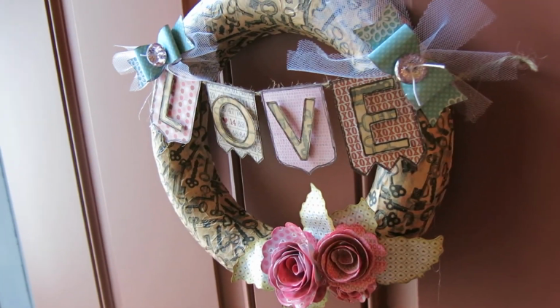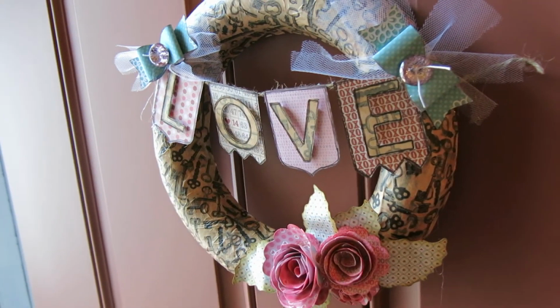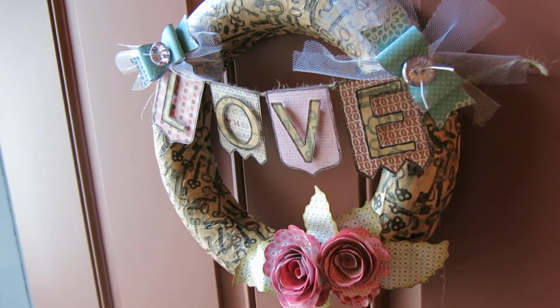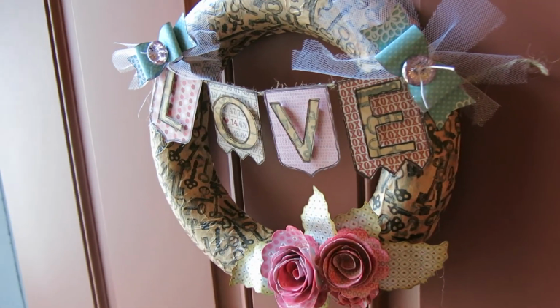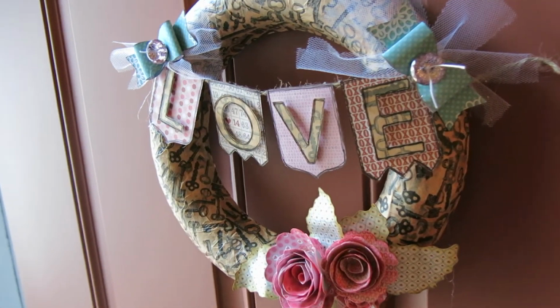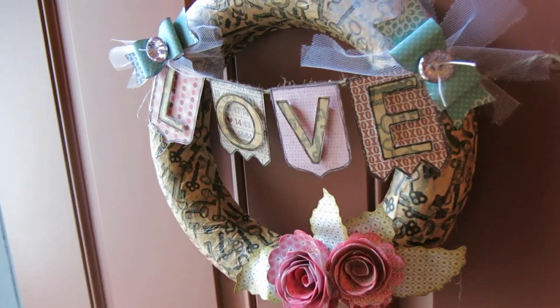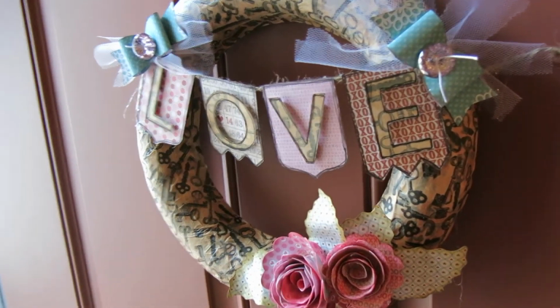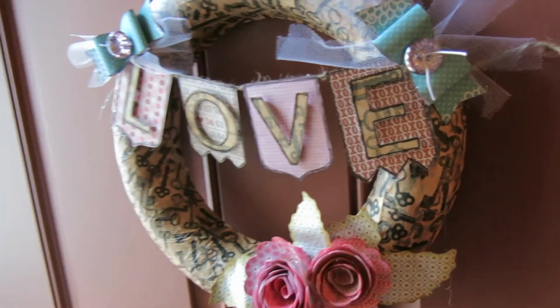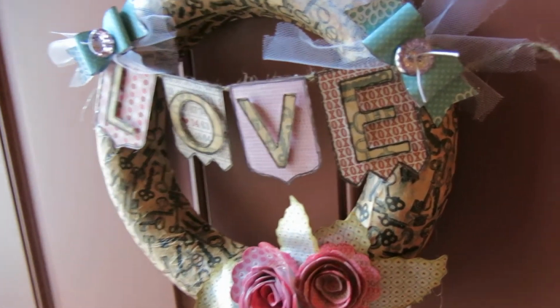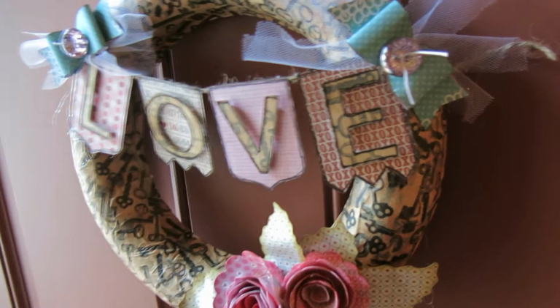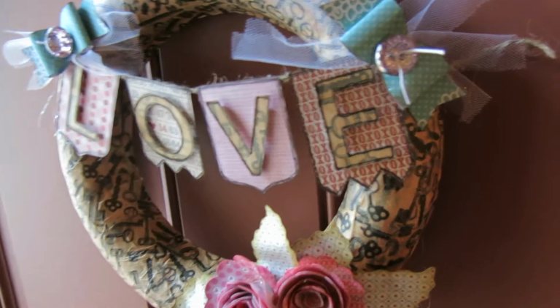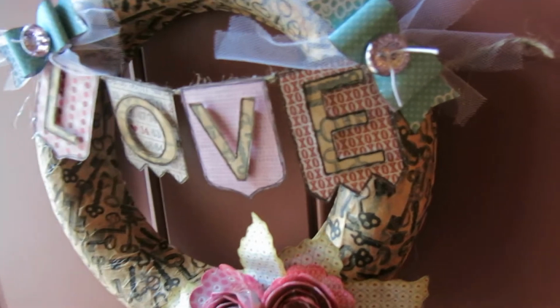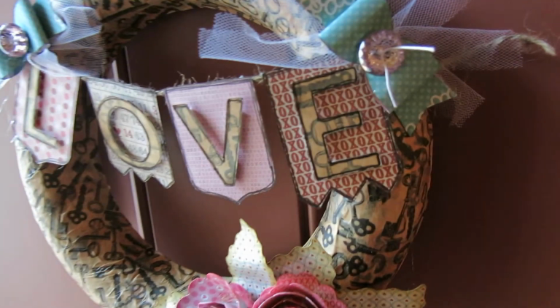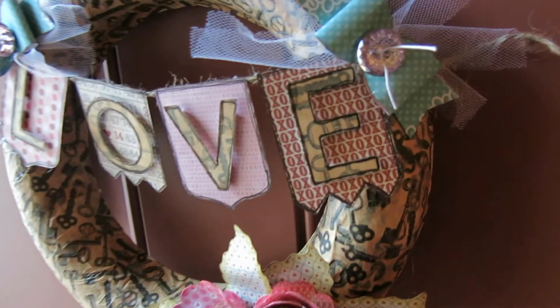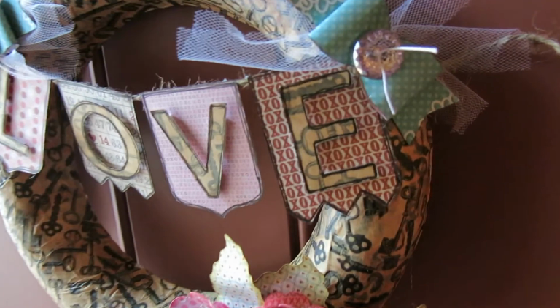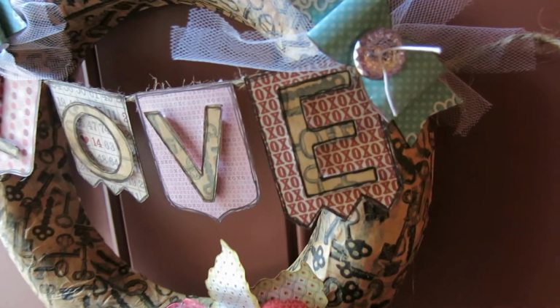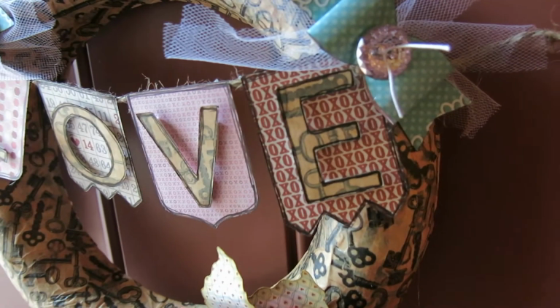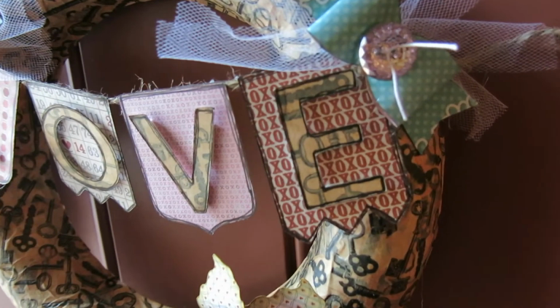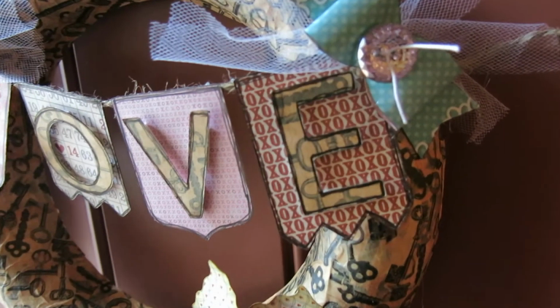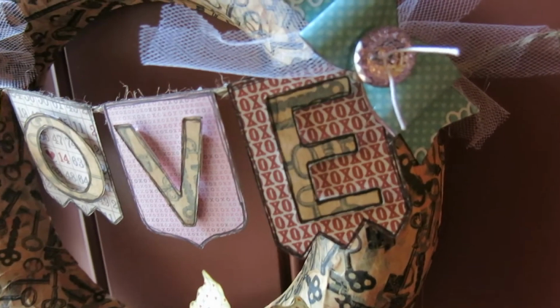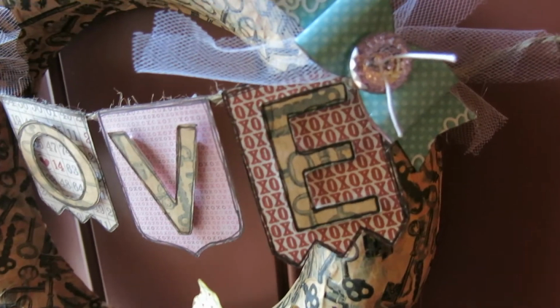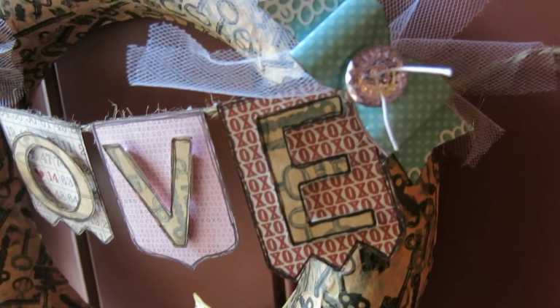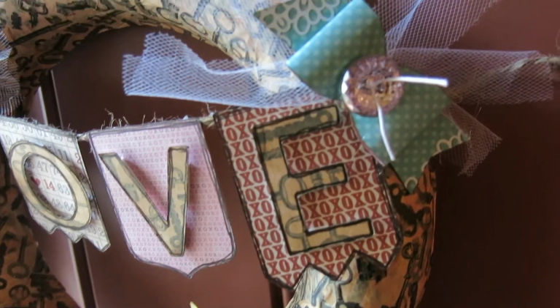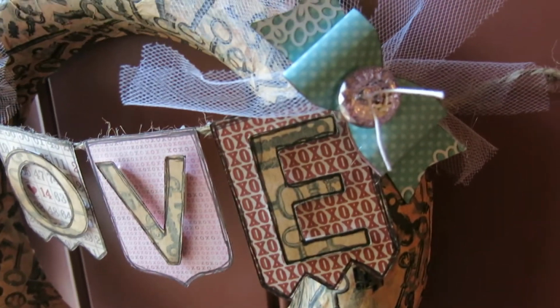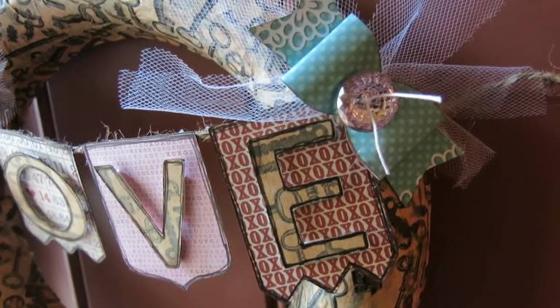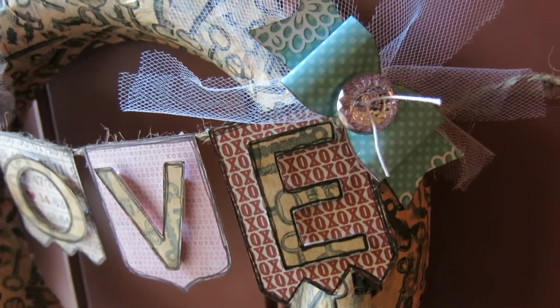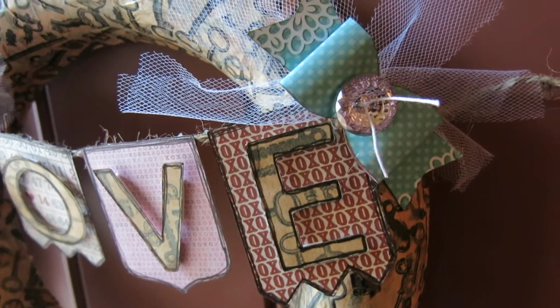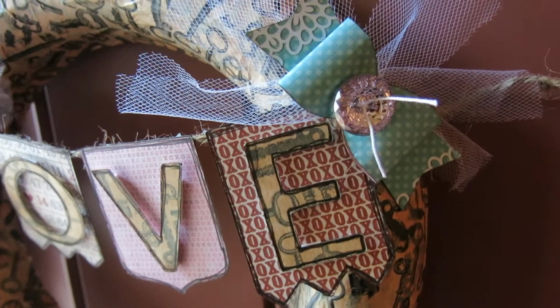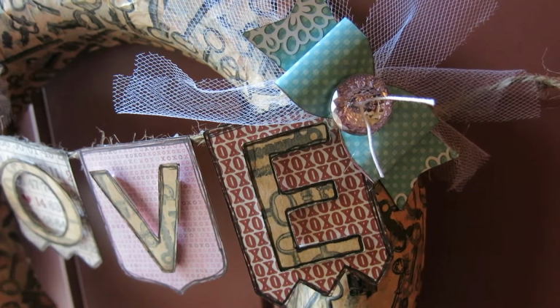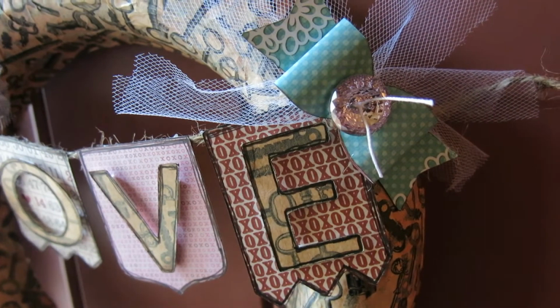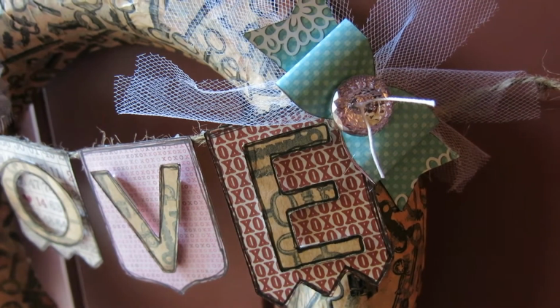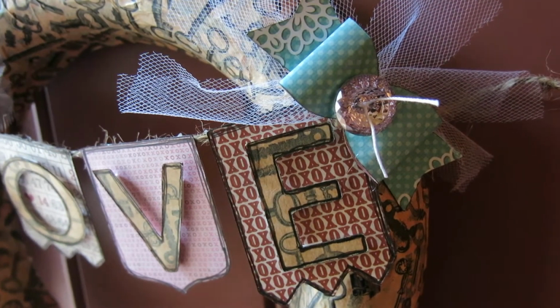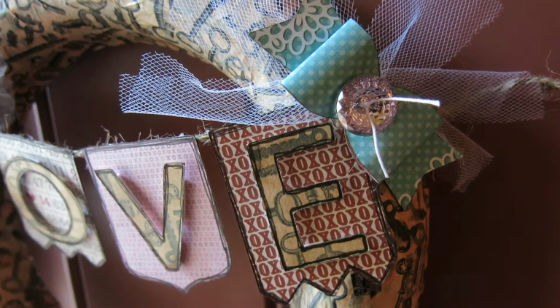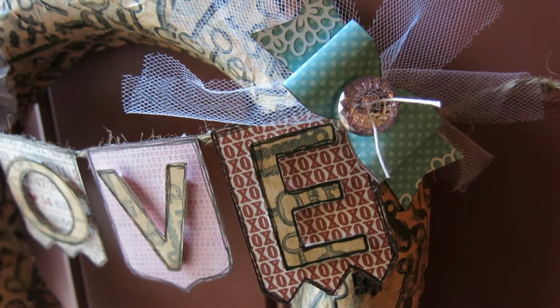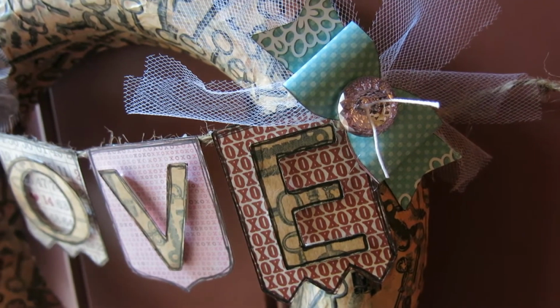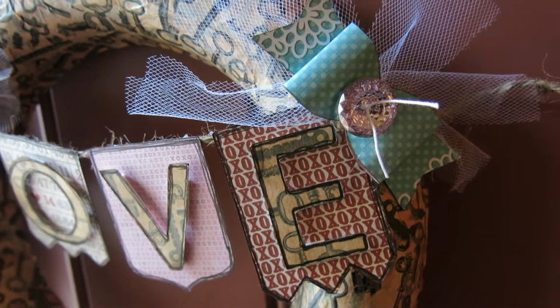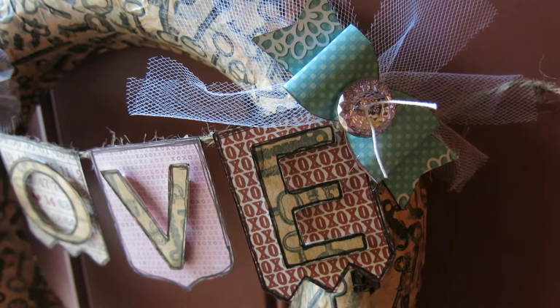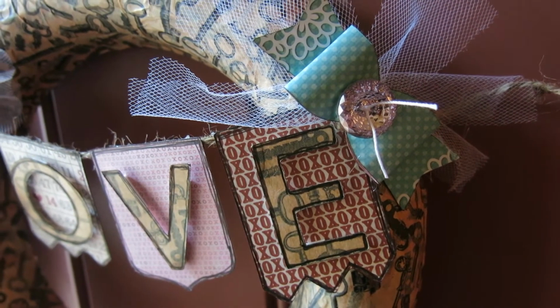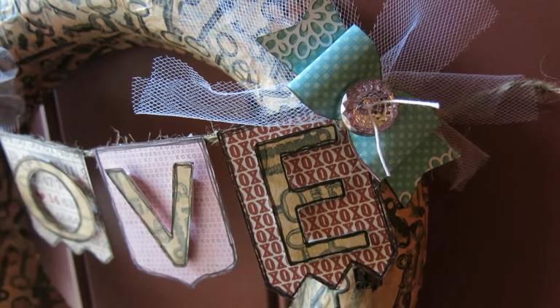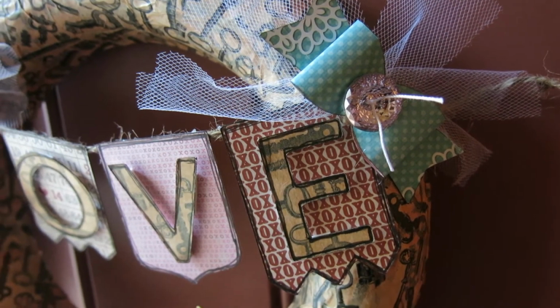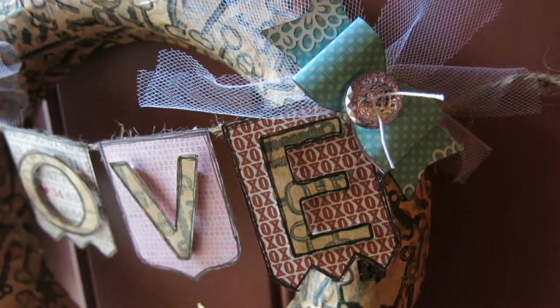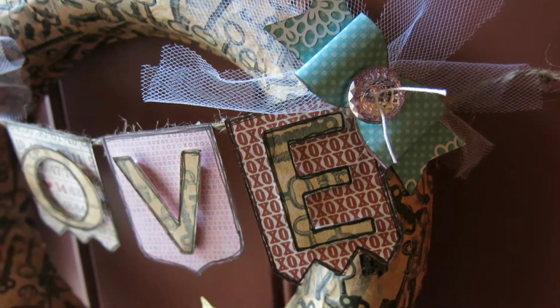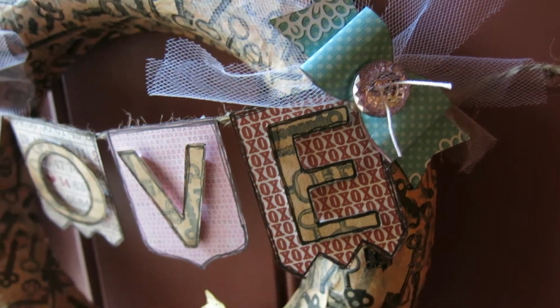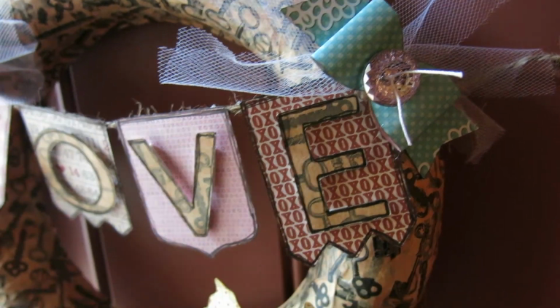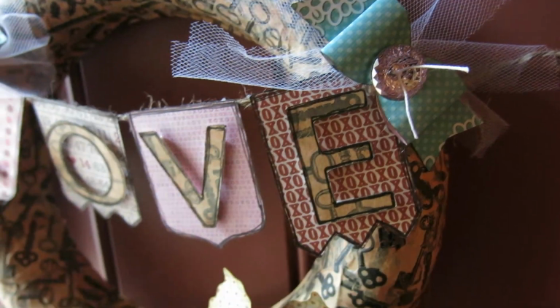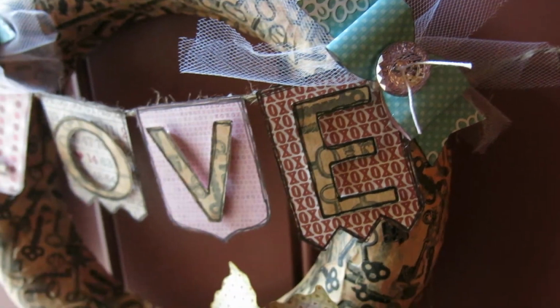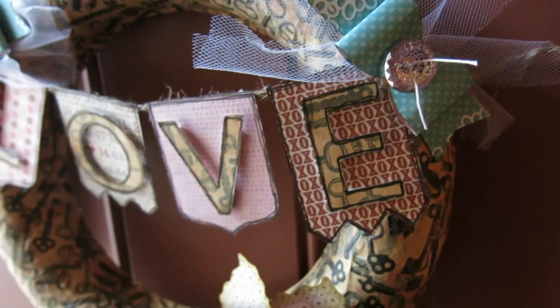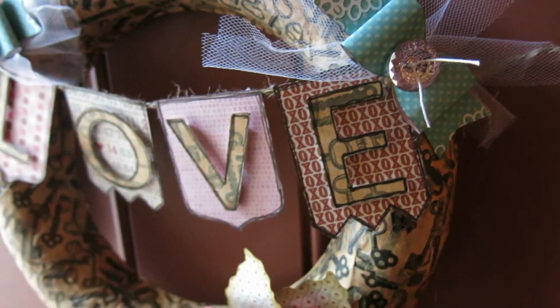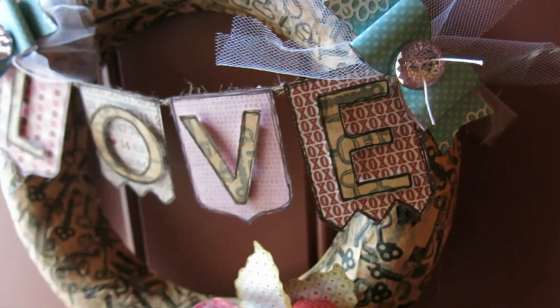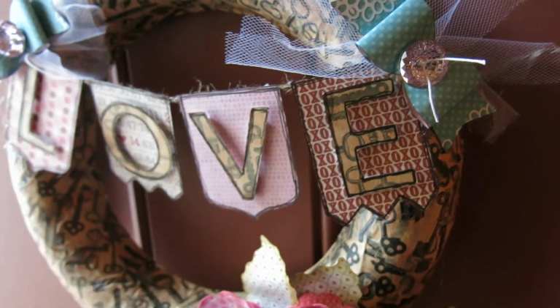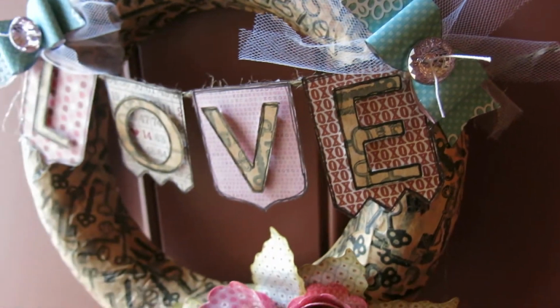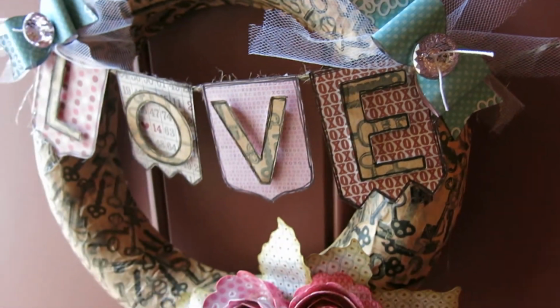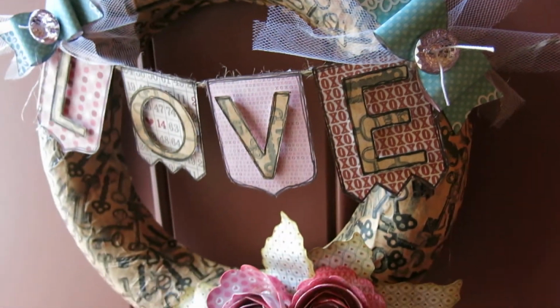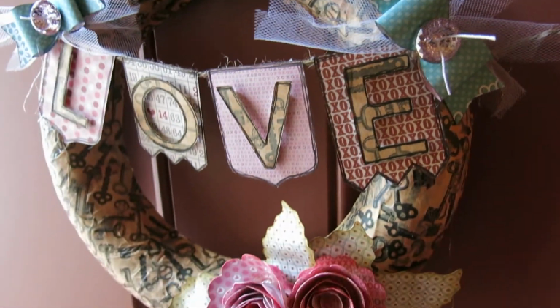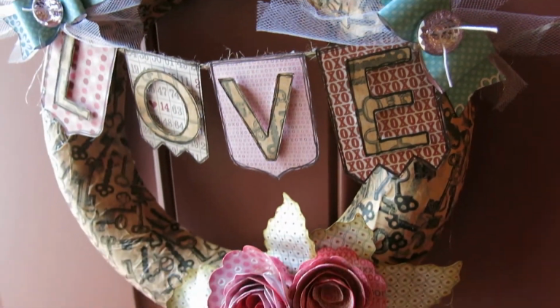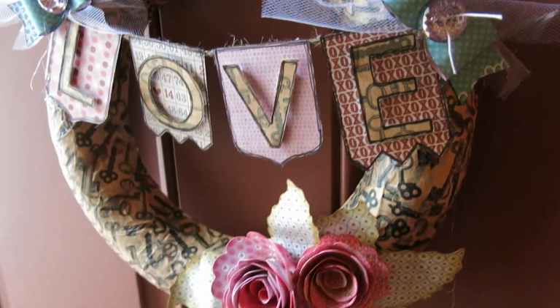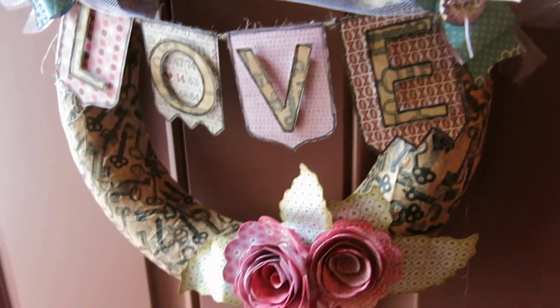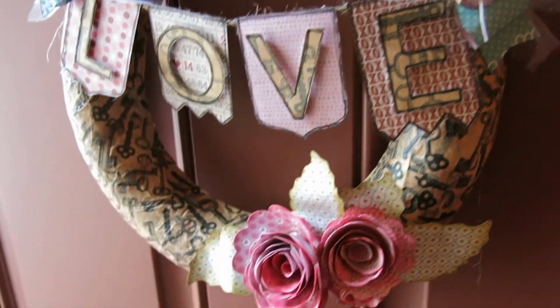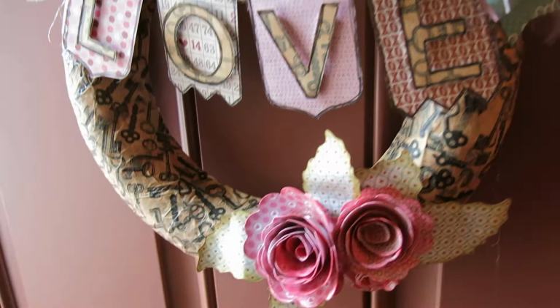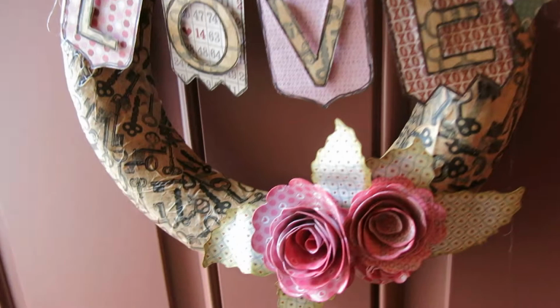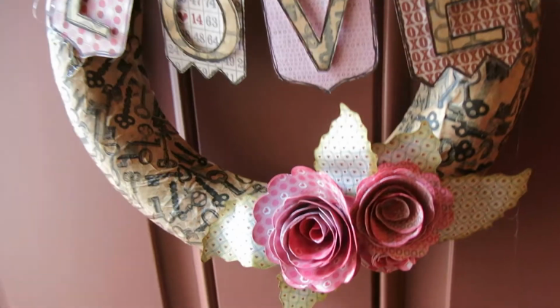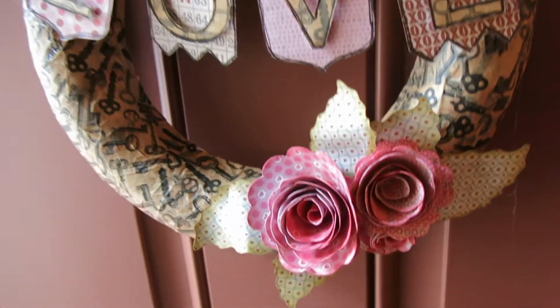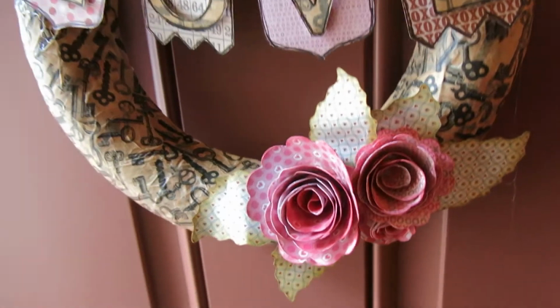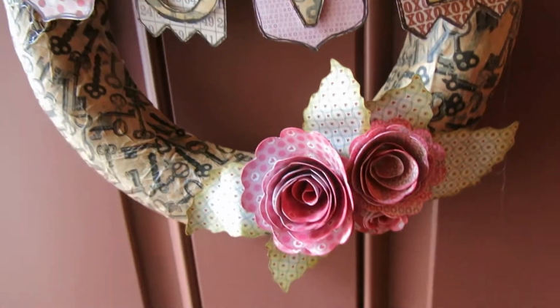I love it. There's the bow, and I love the dimension.